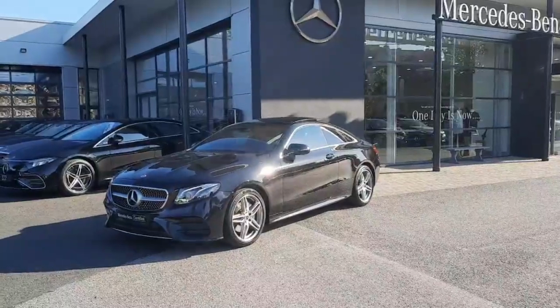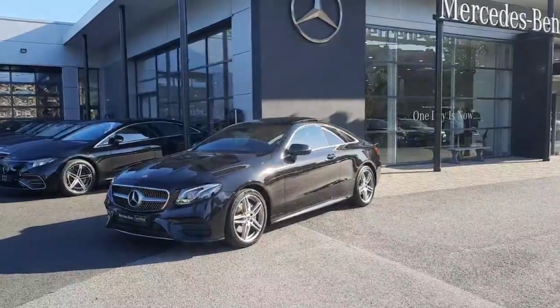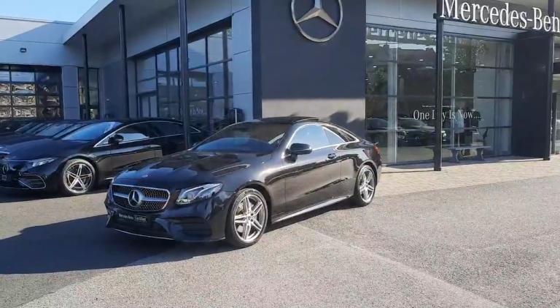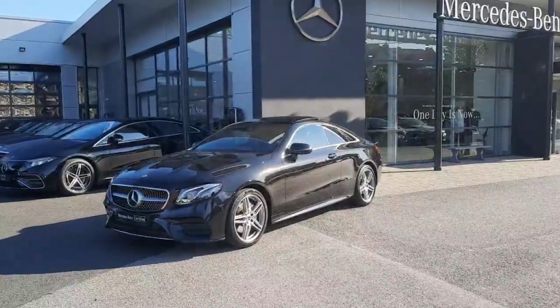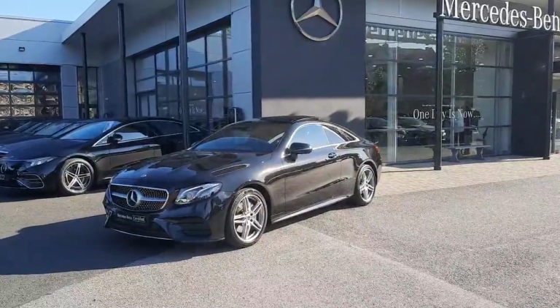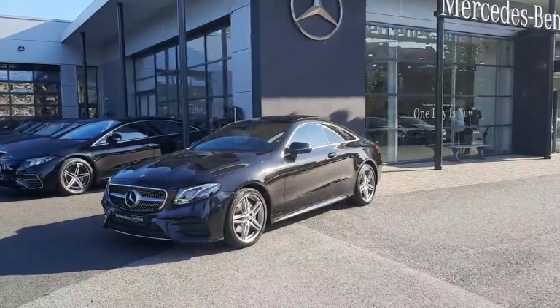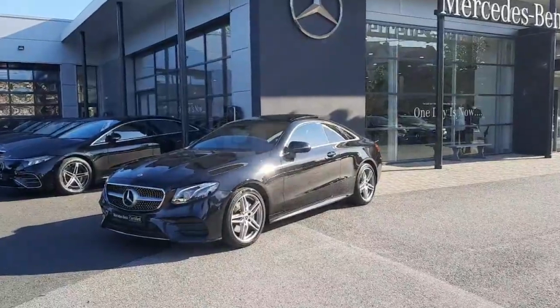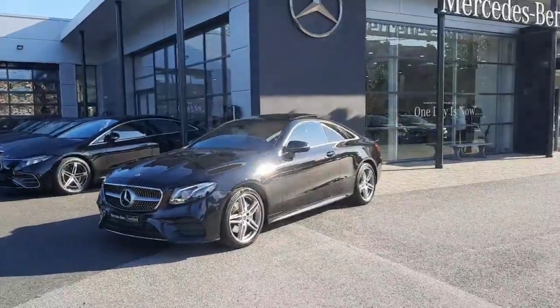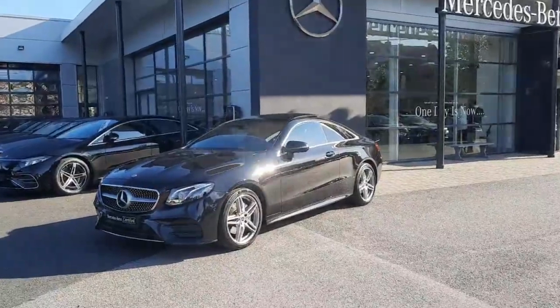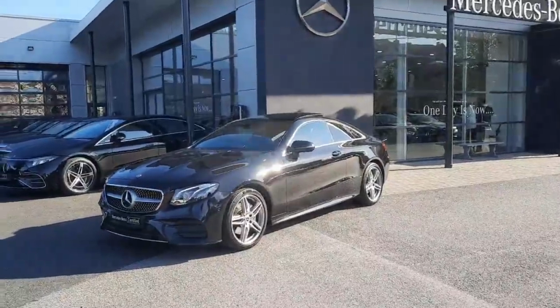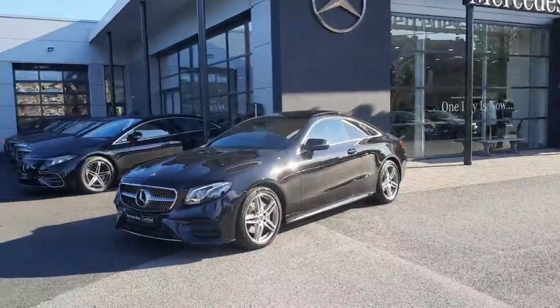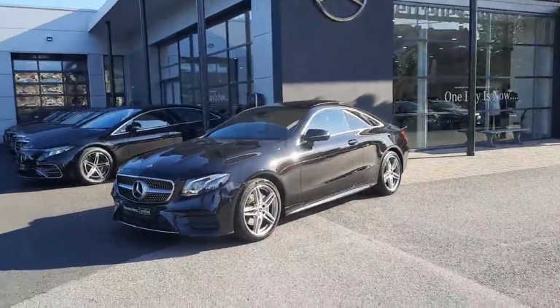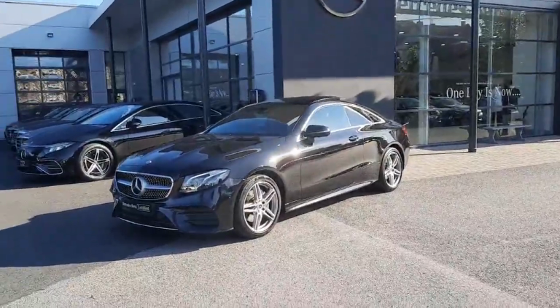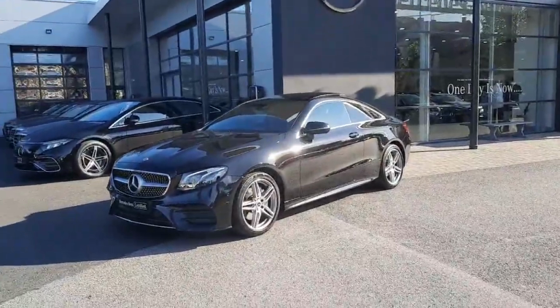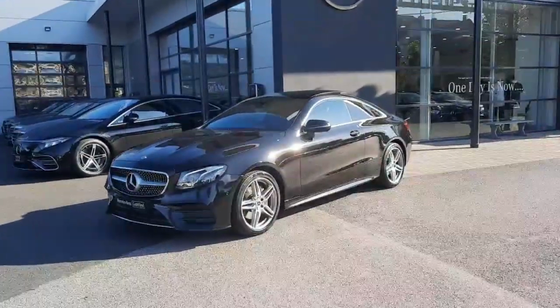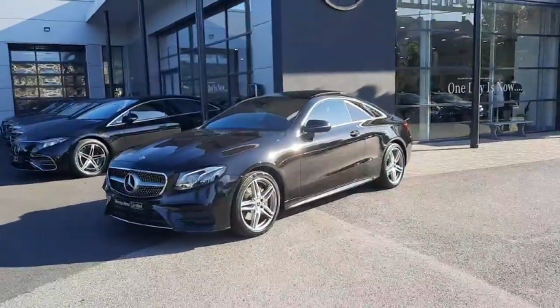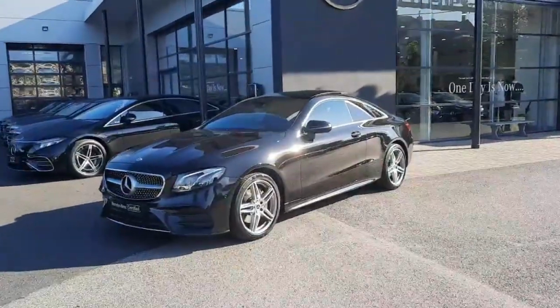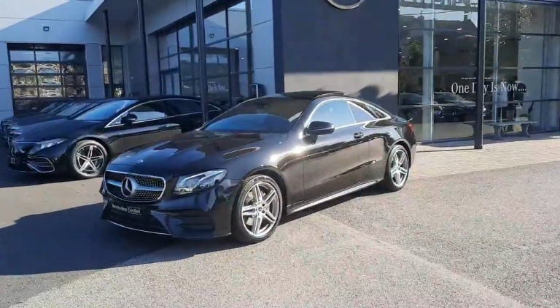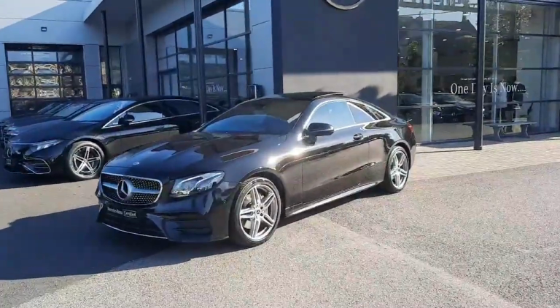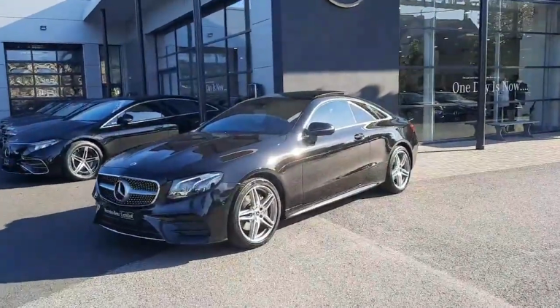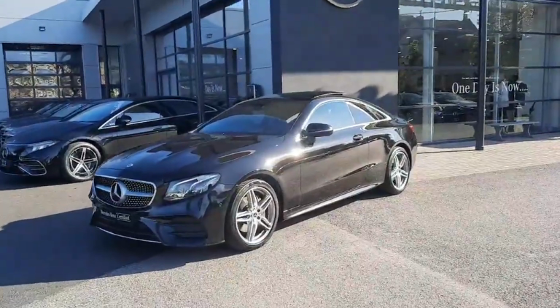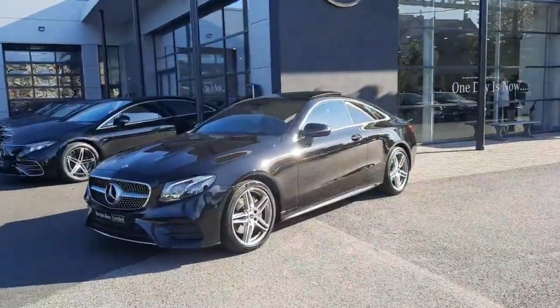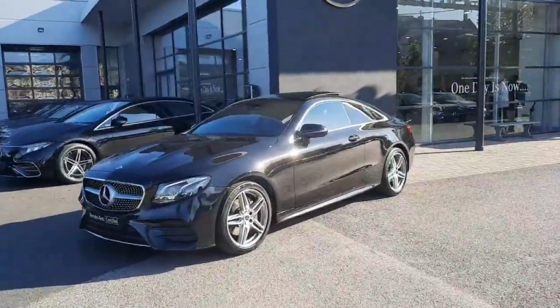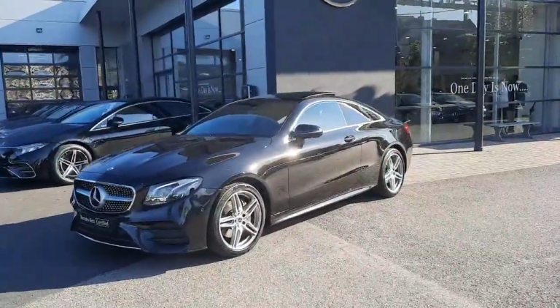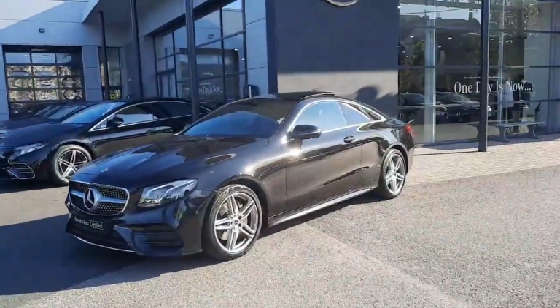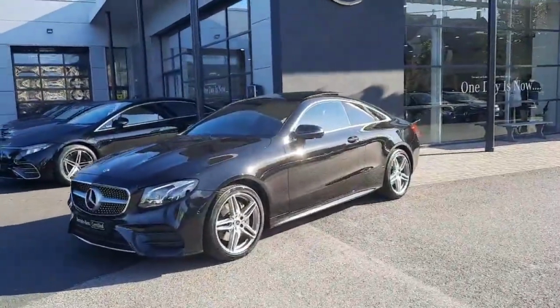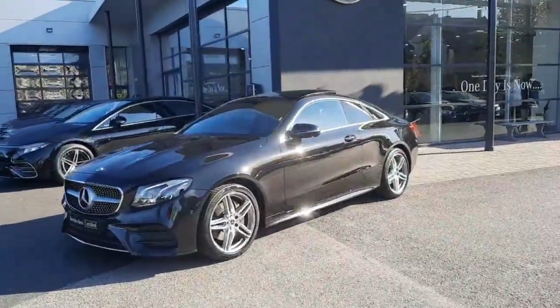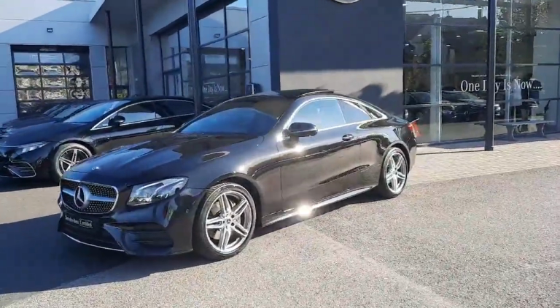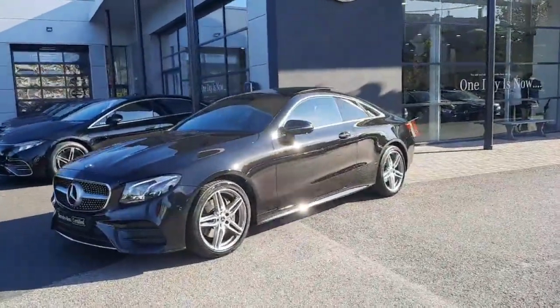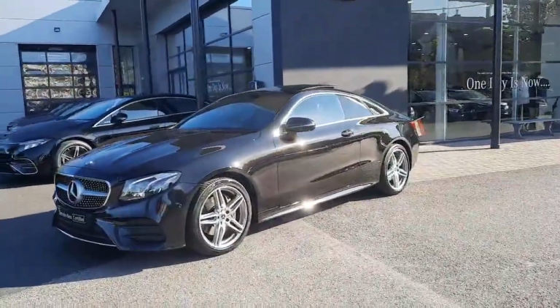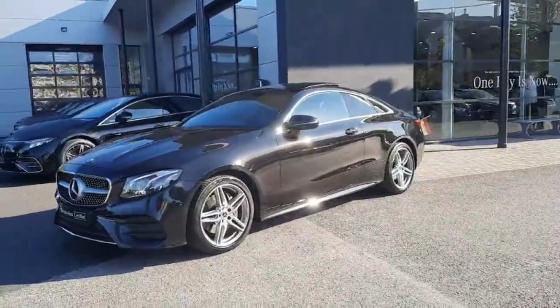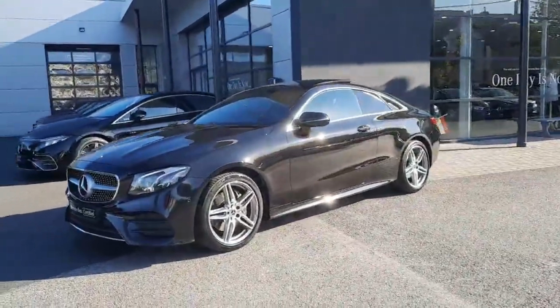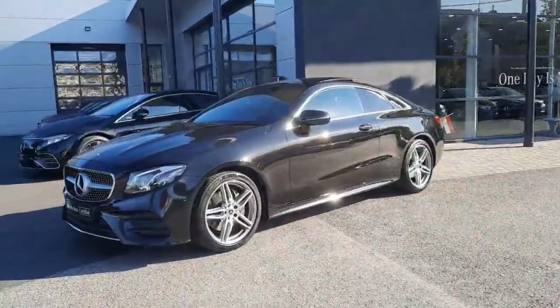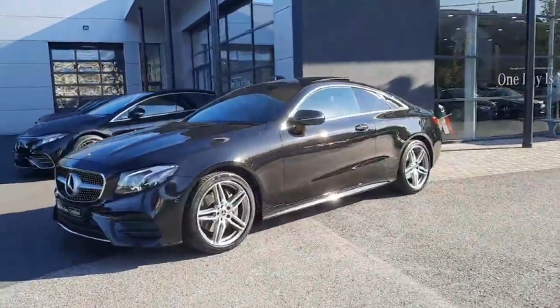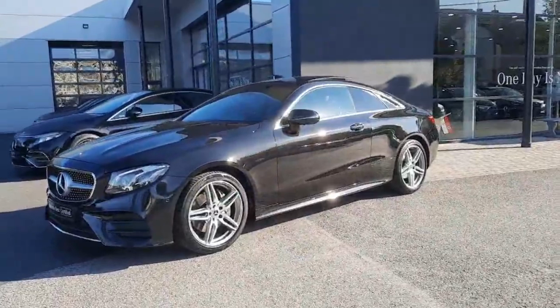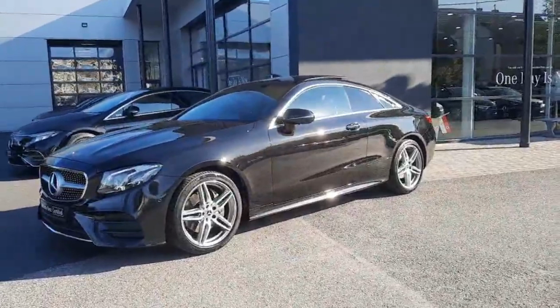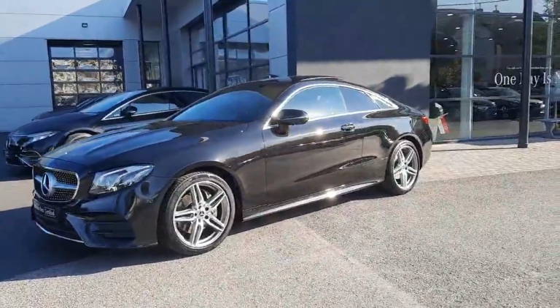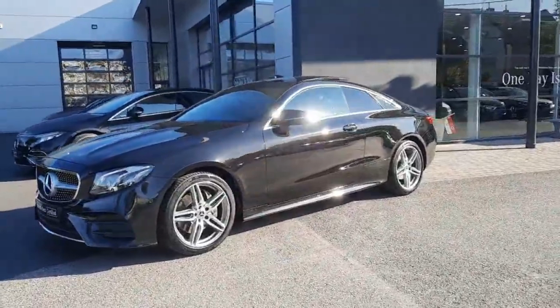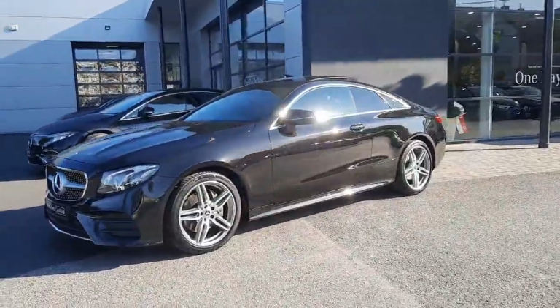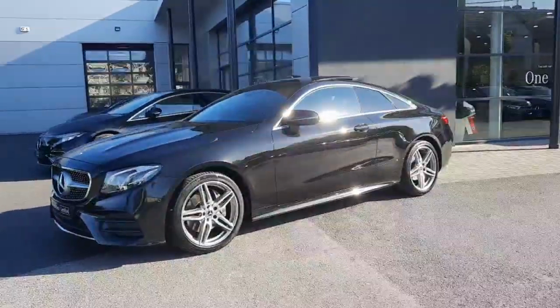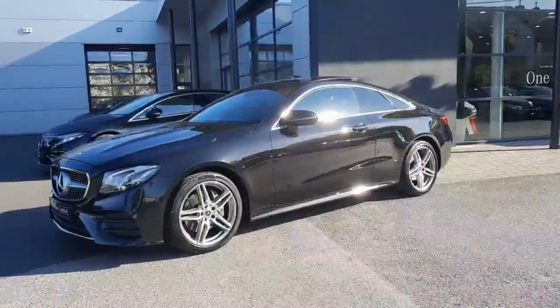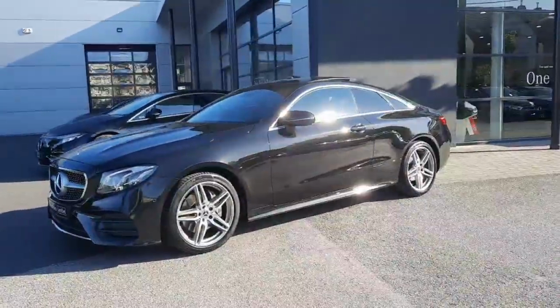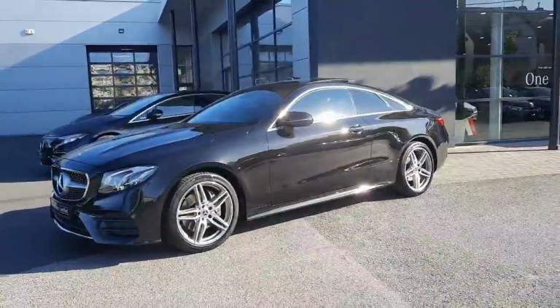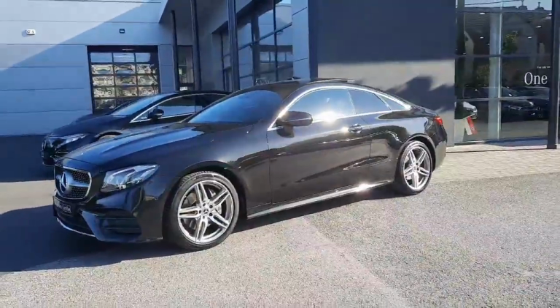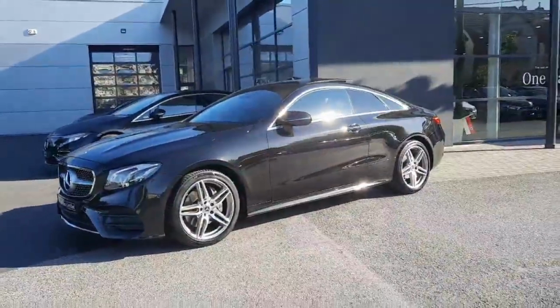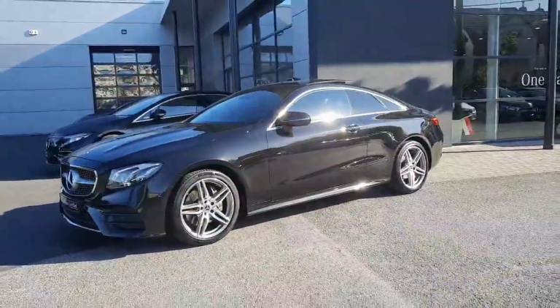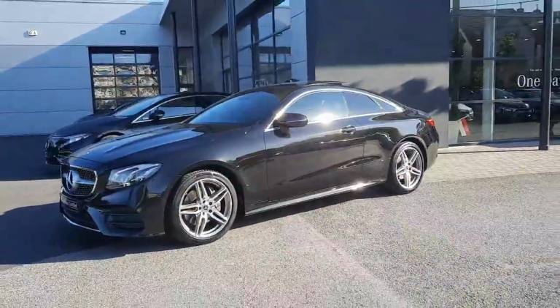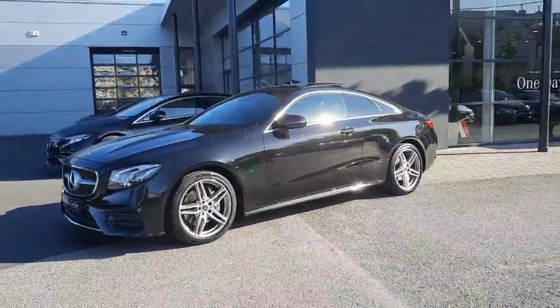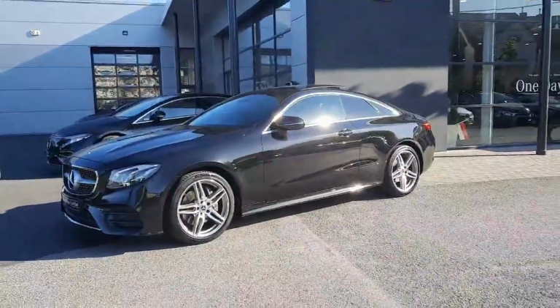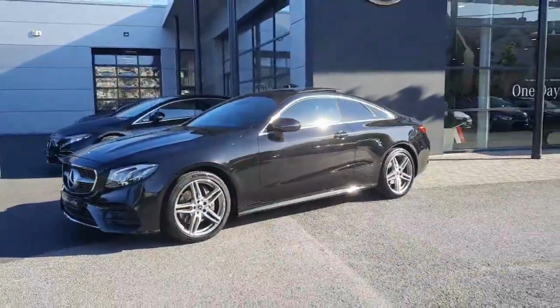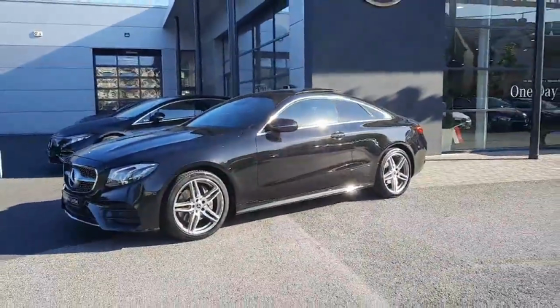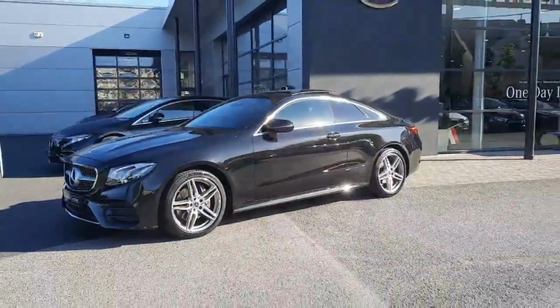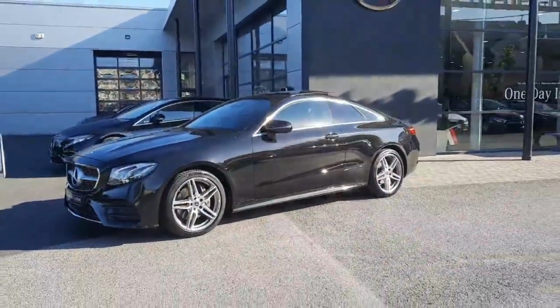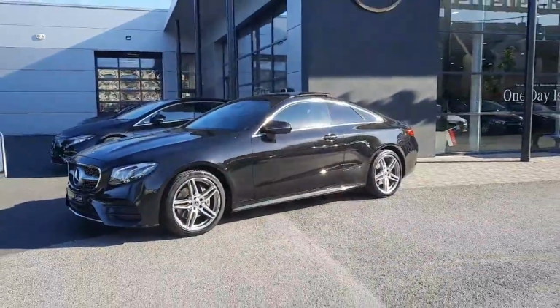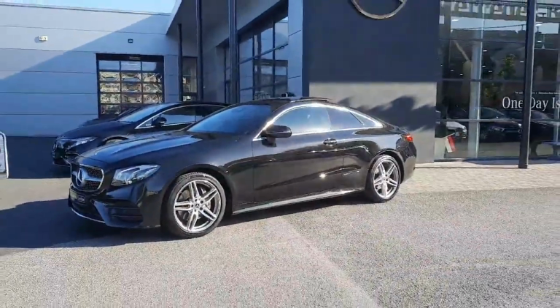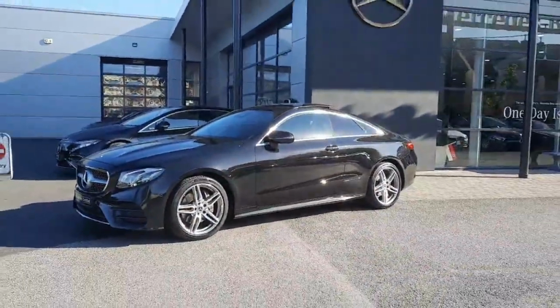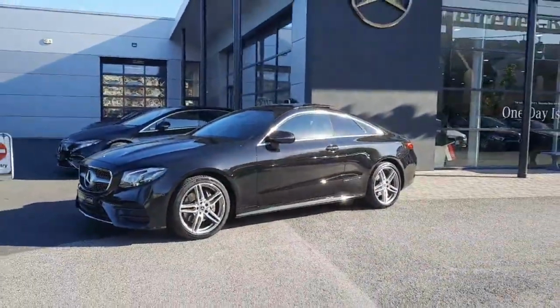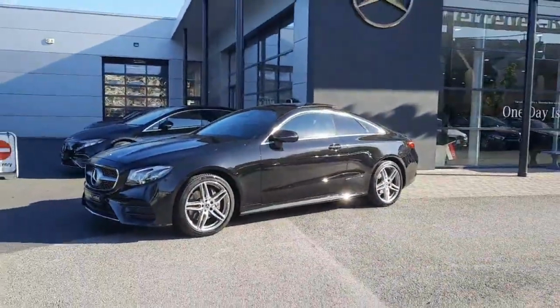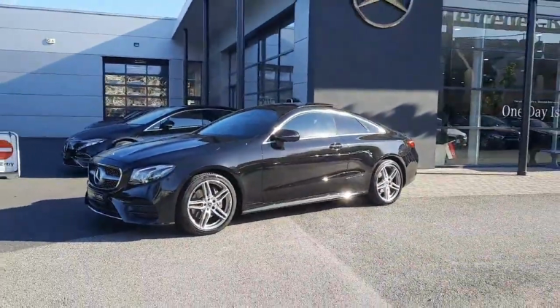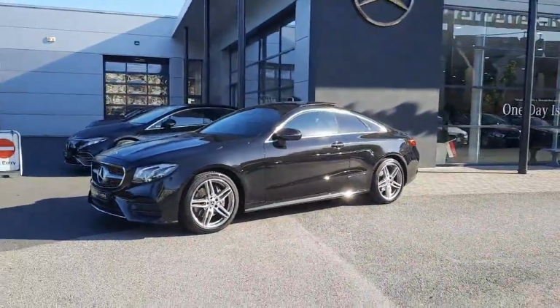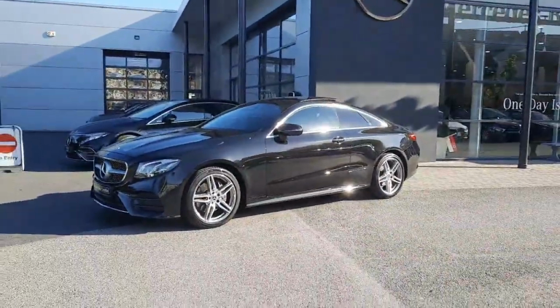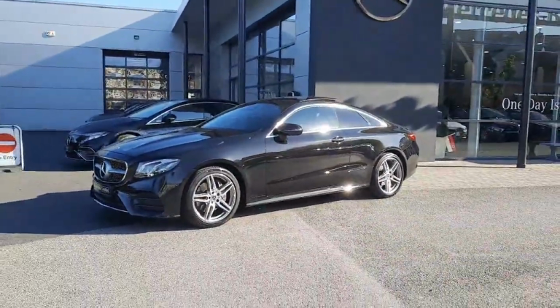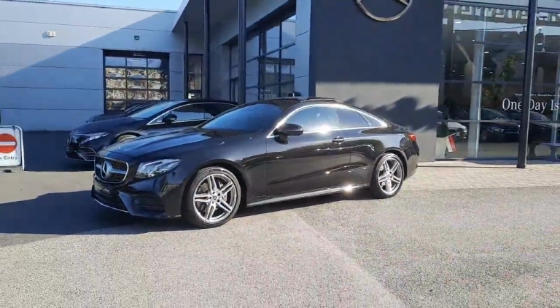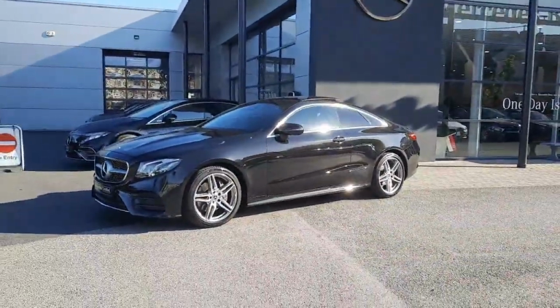Hi folks, Sean here from Brady's Mercedes-Benz and just into stock is this stunning E220 Coupe.